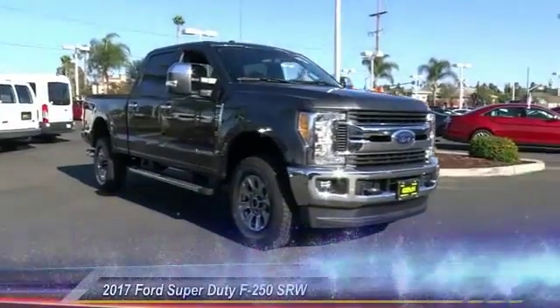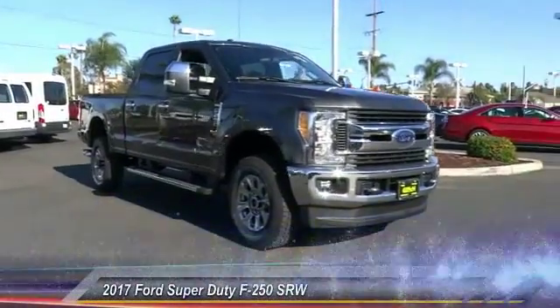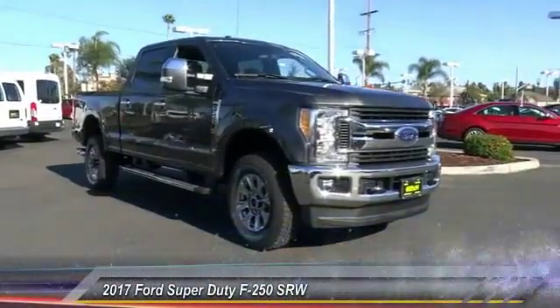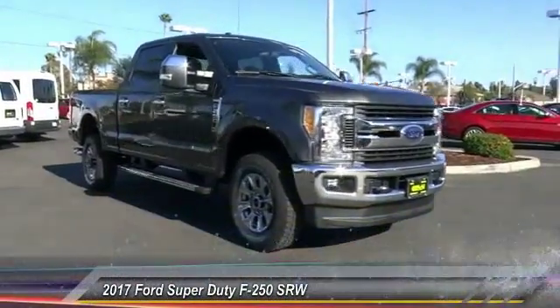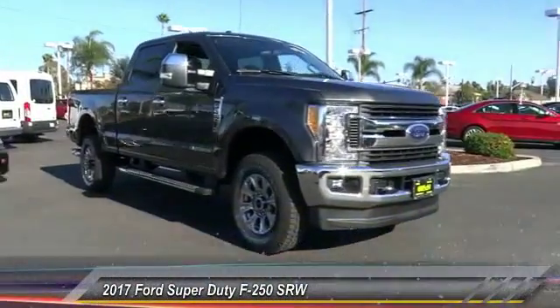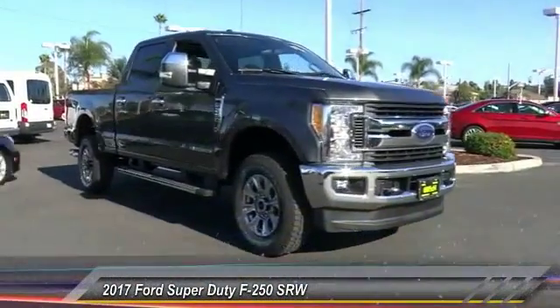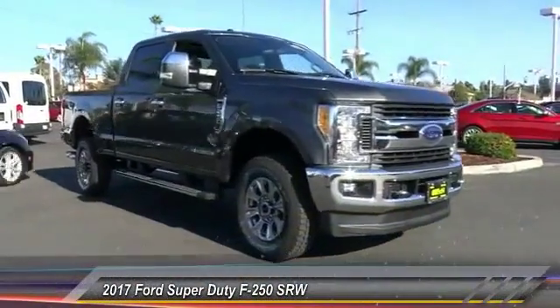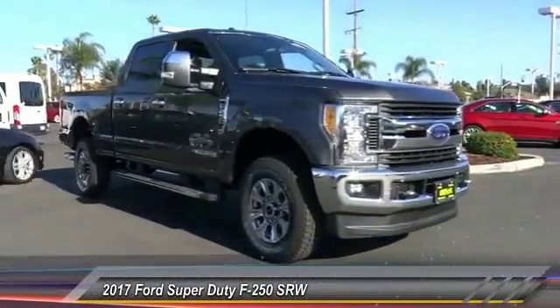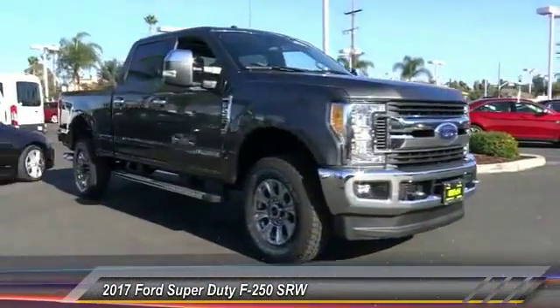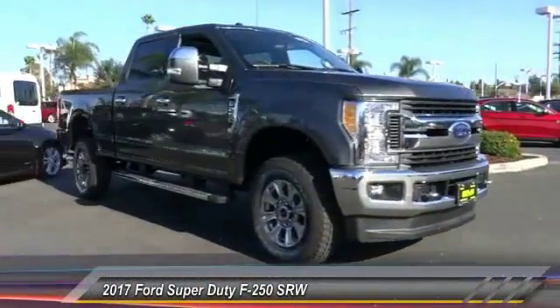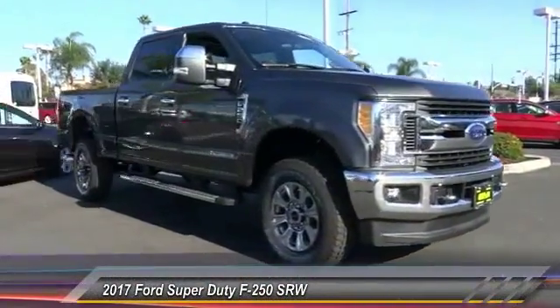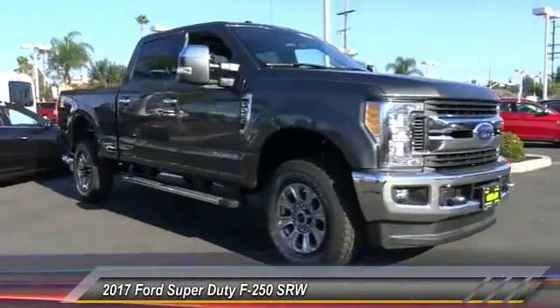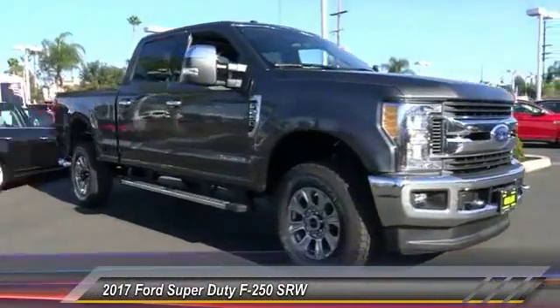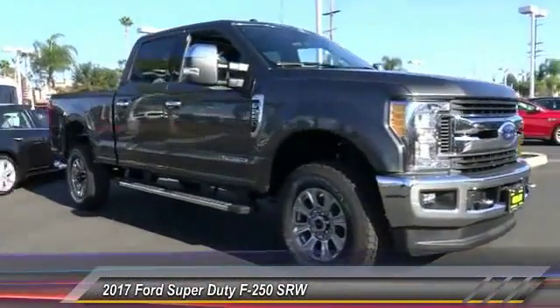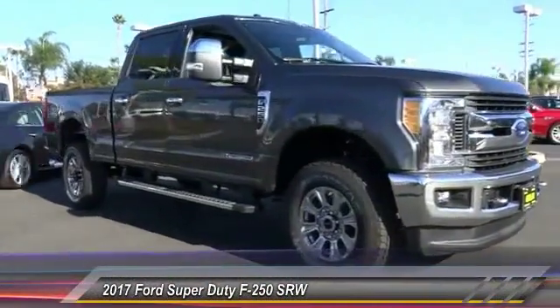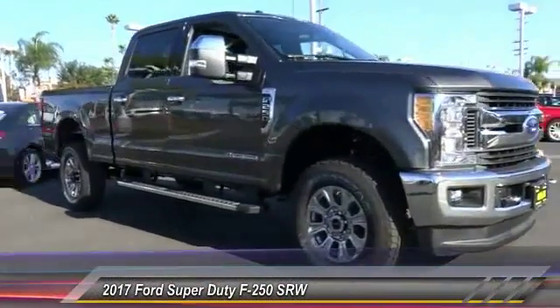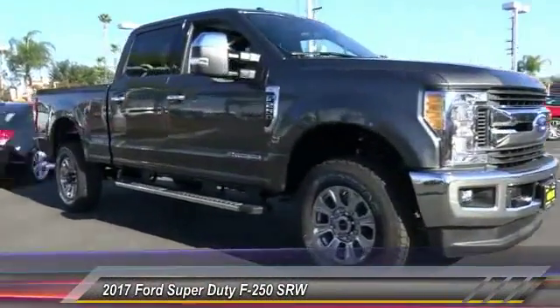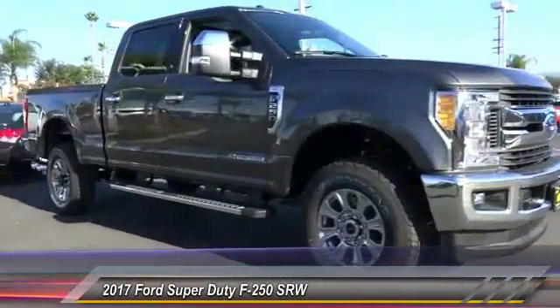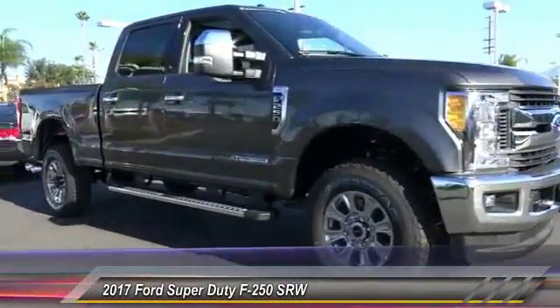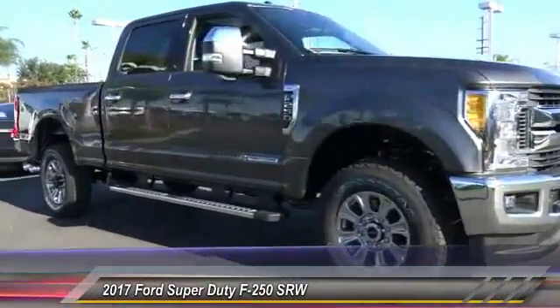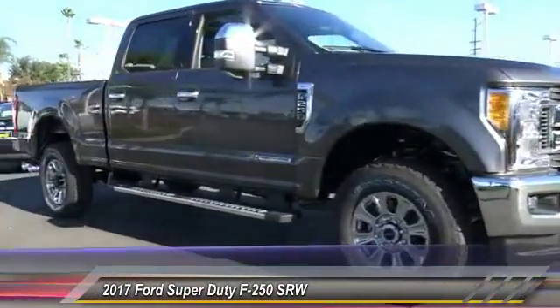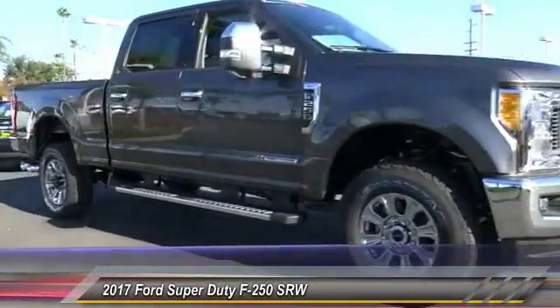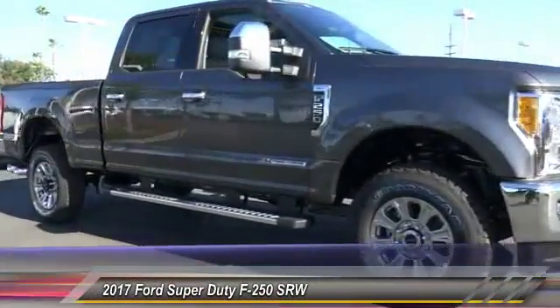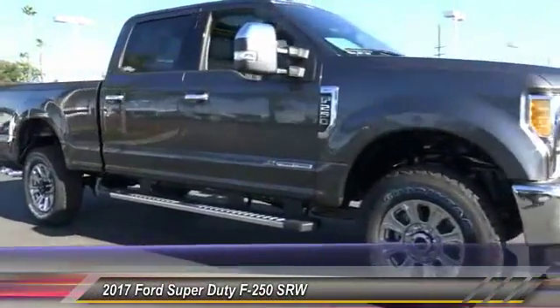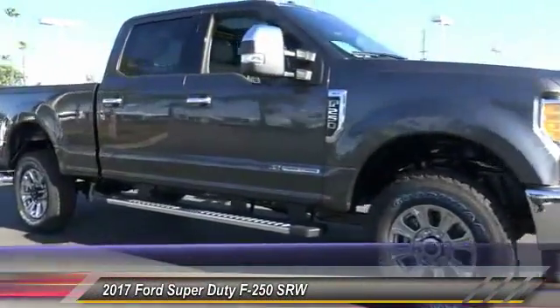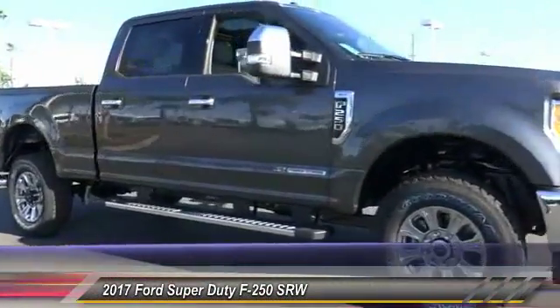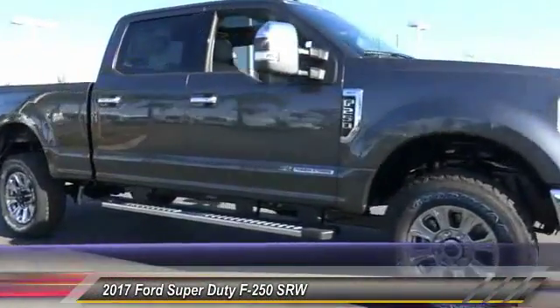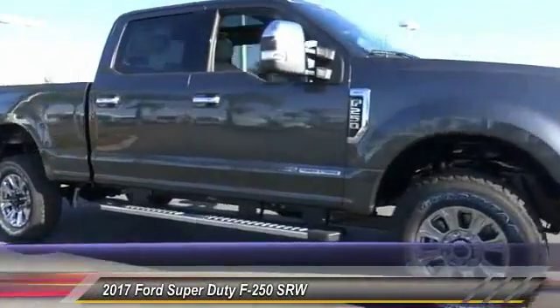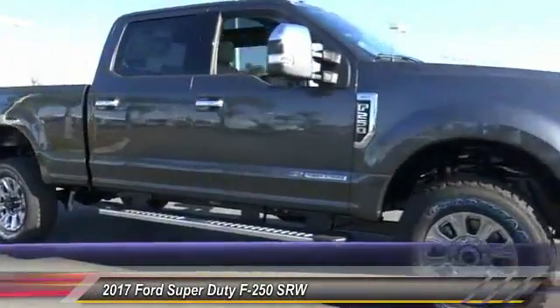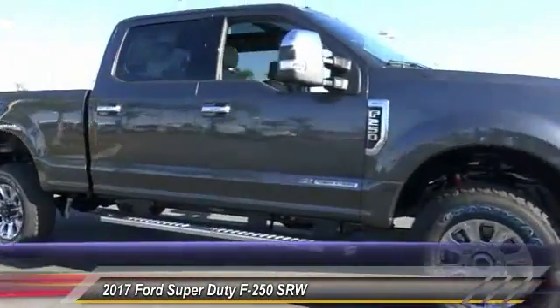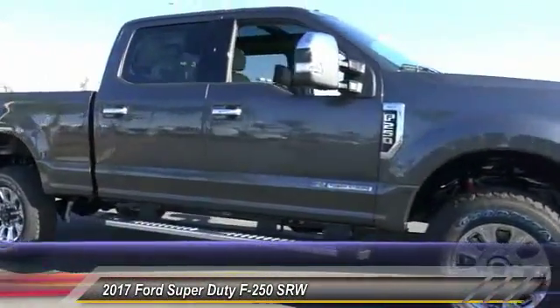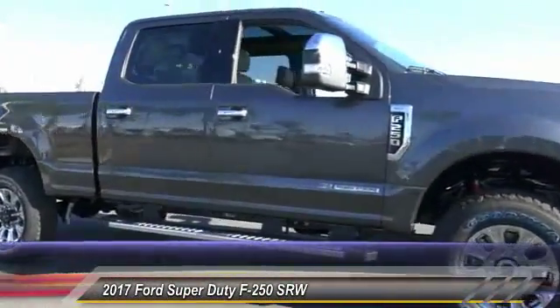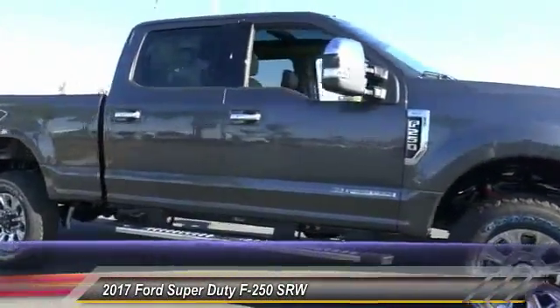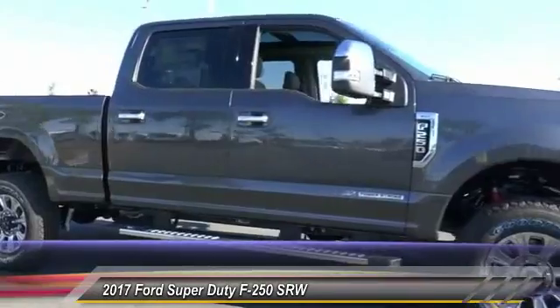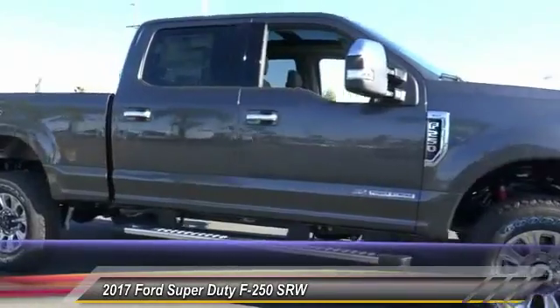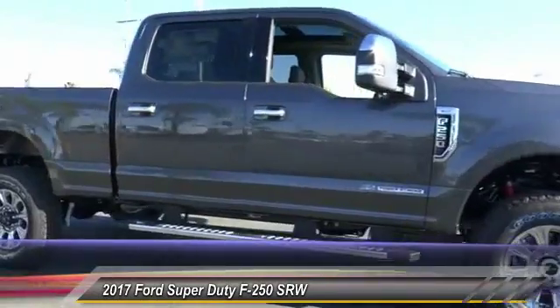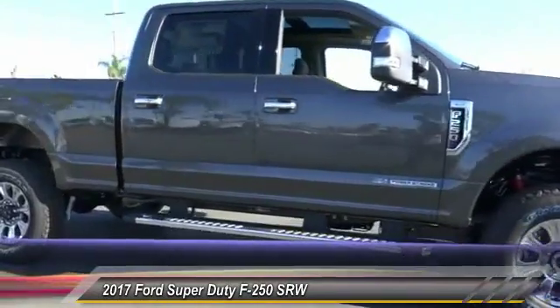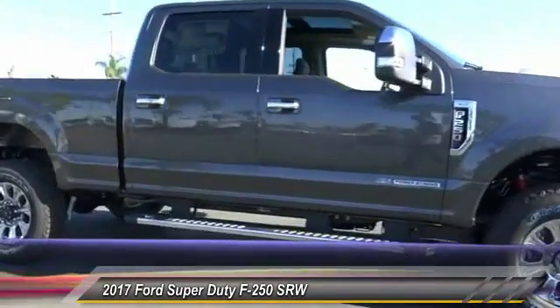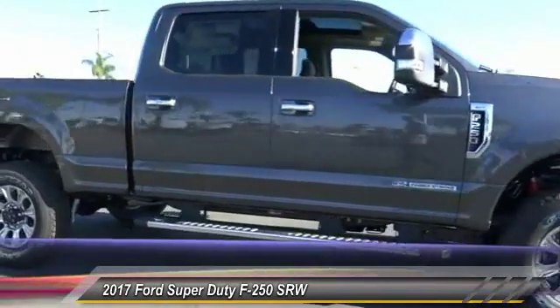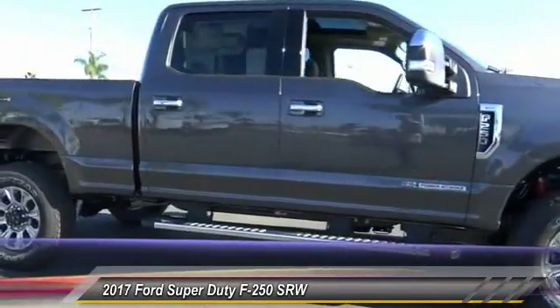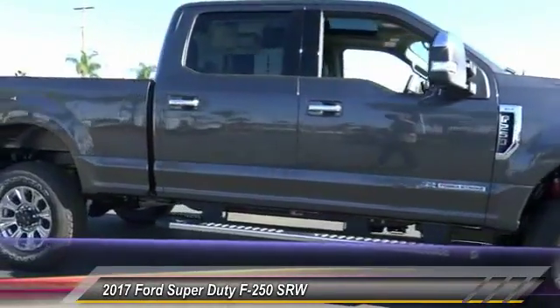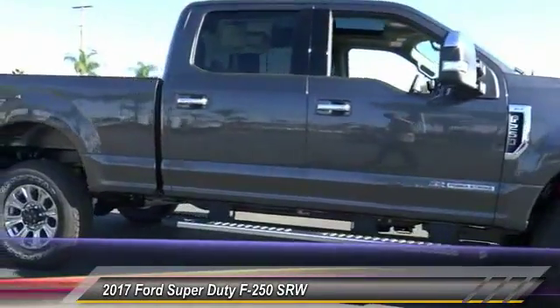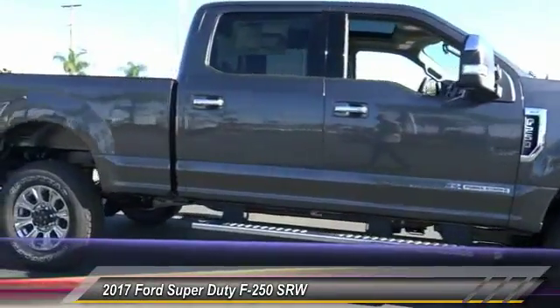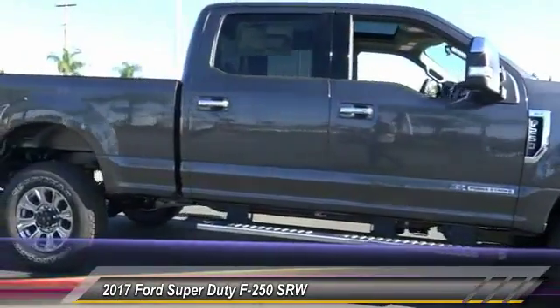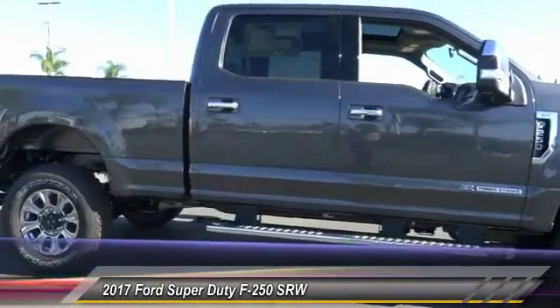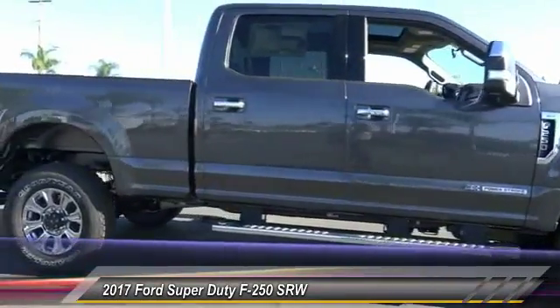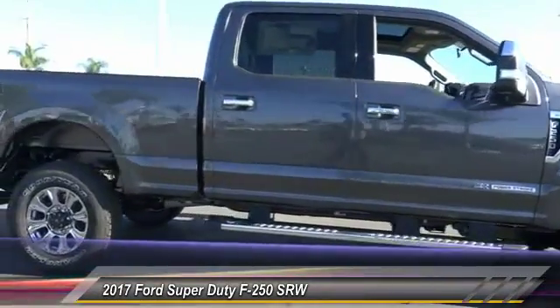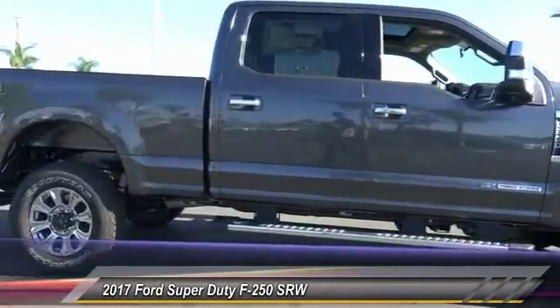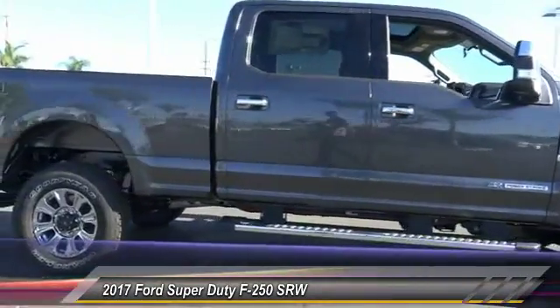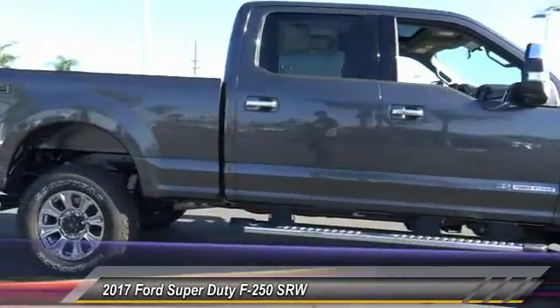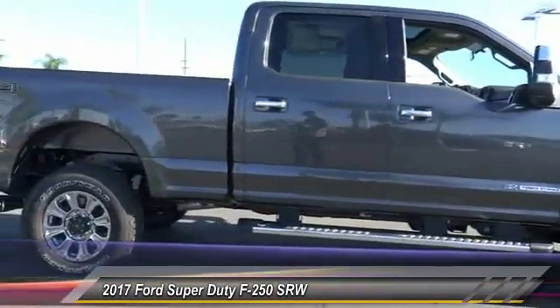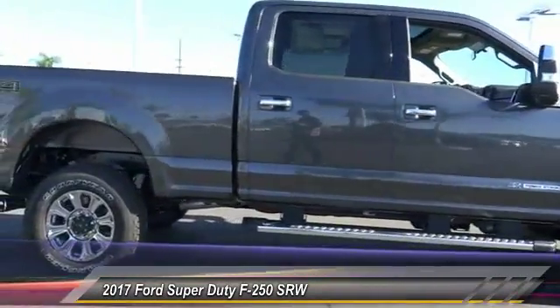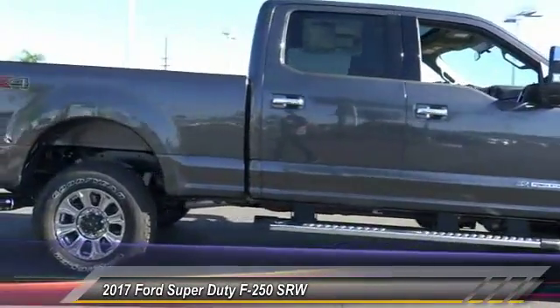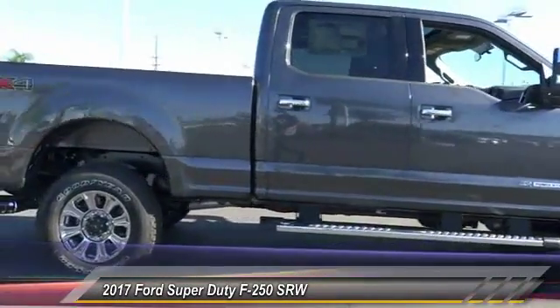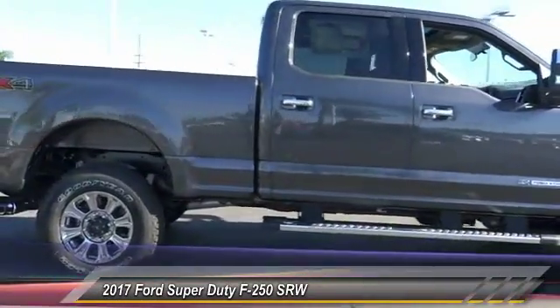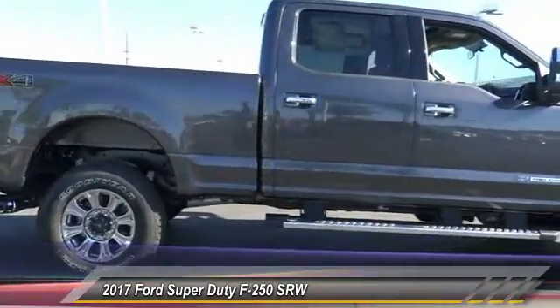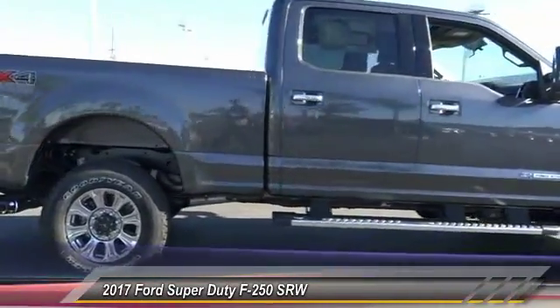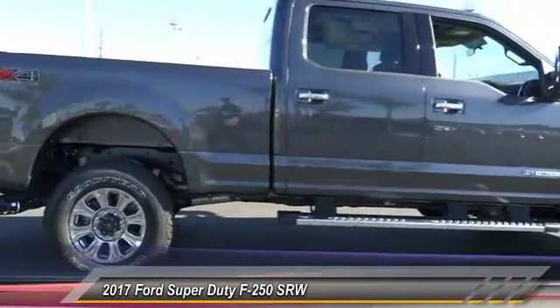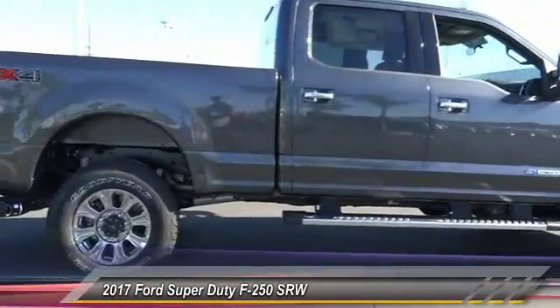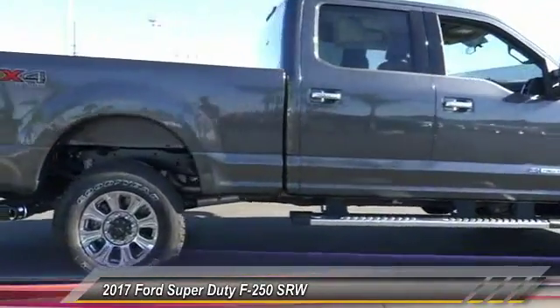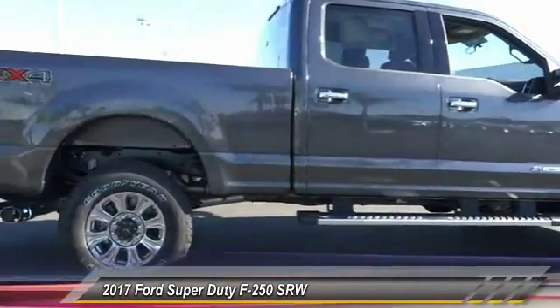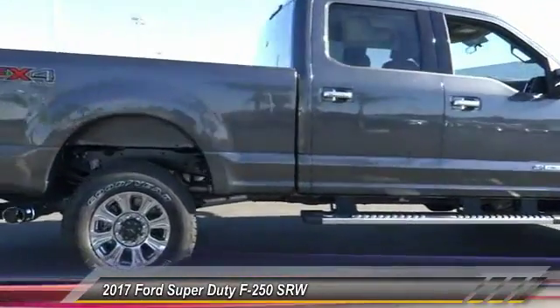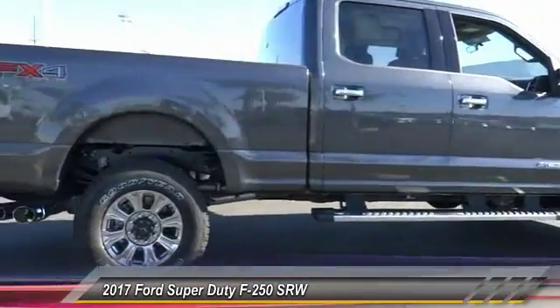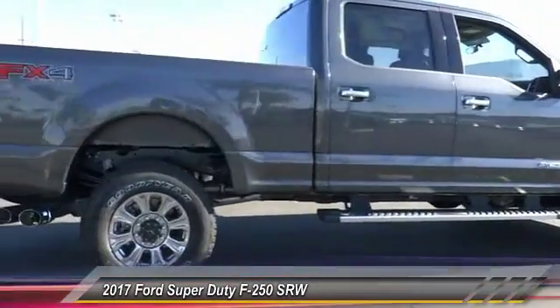2017 F-250 Super Duty. Head-to-head fuel efficiency. Head-to-head towing. Head-to-head torque.